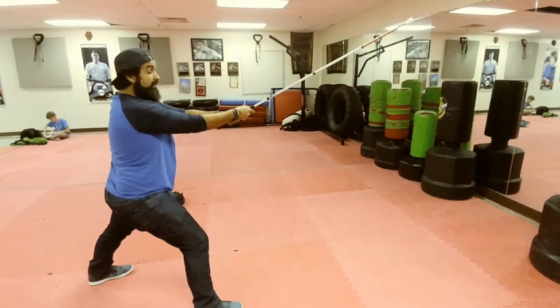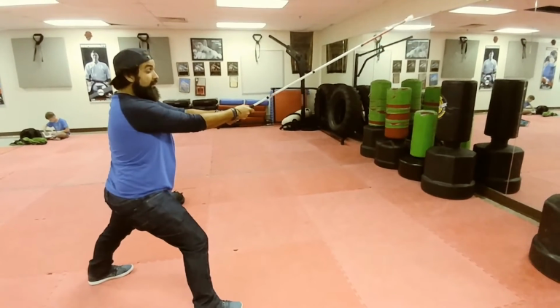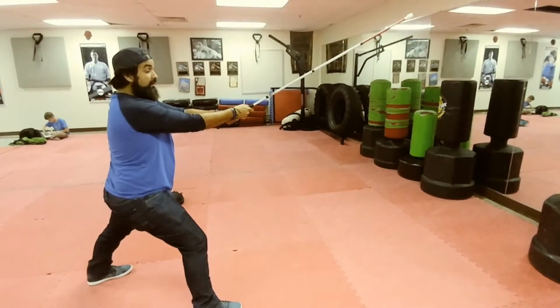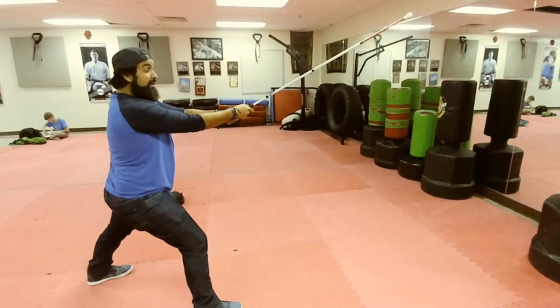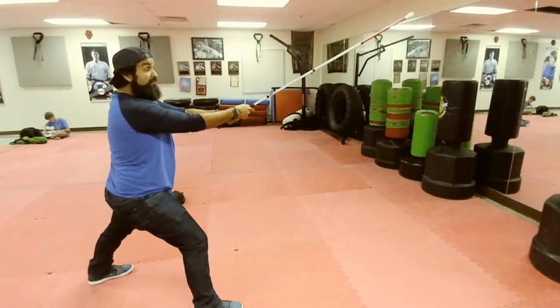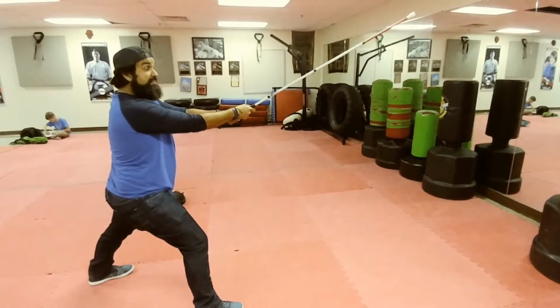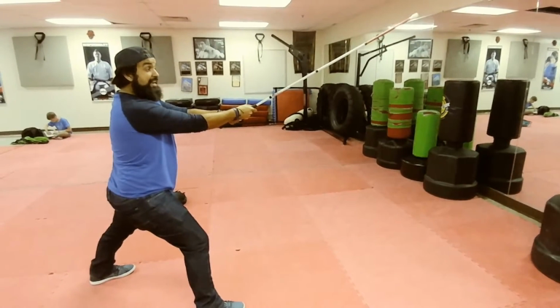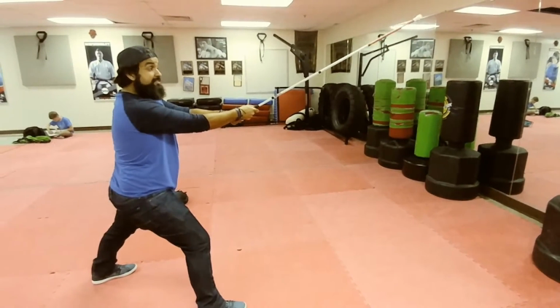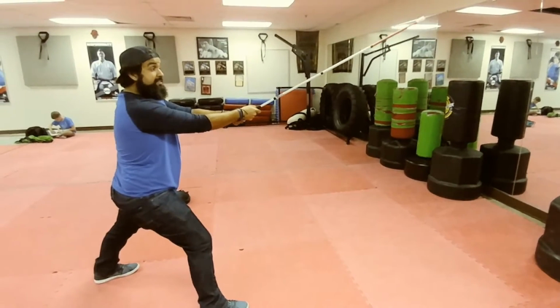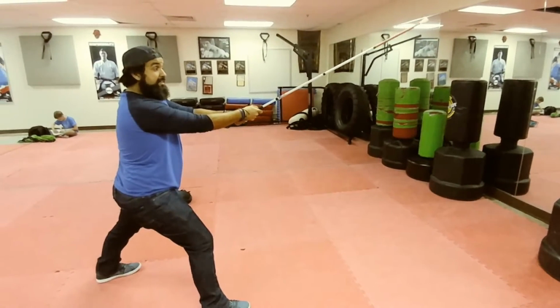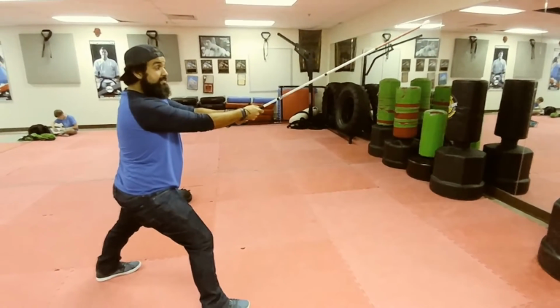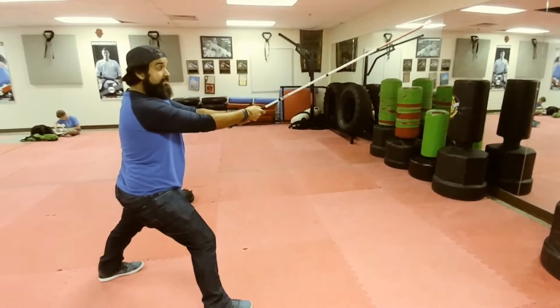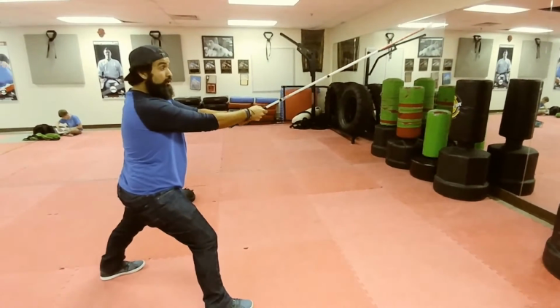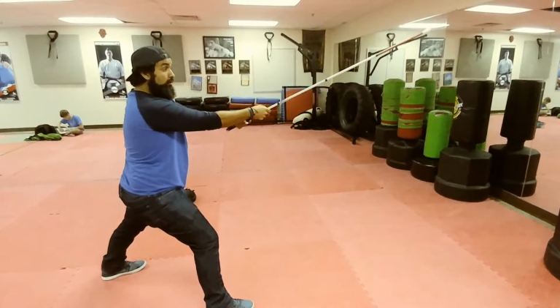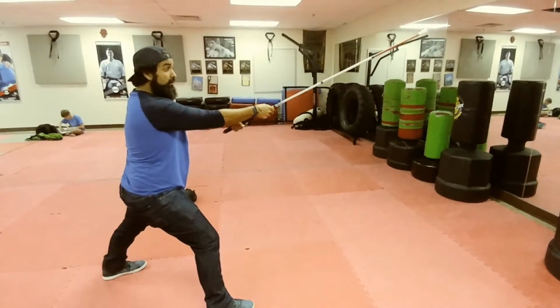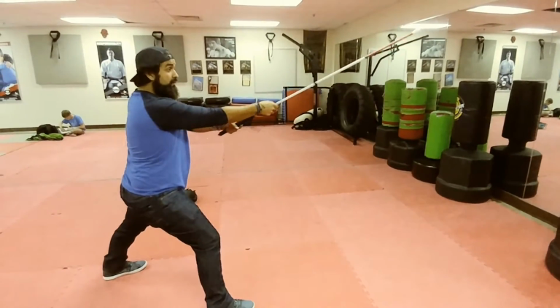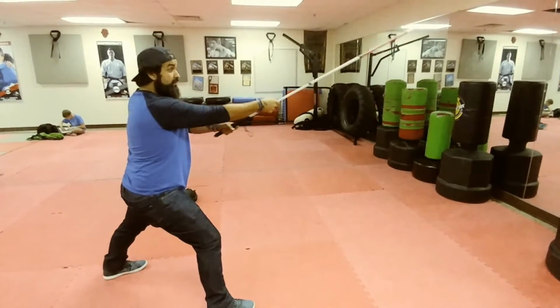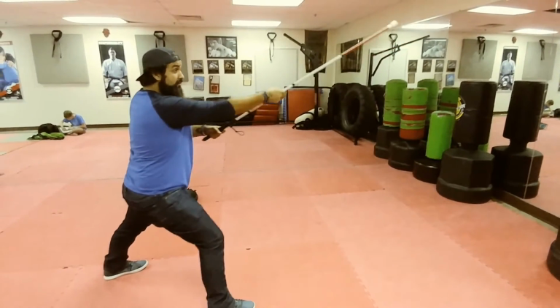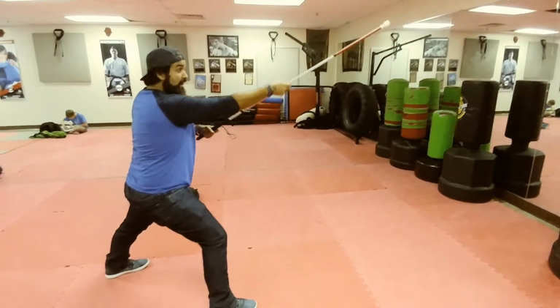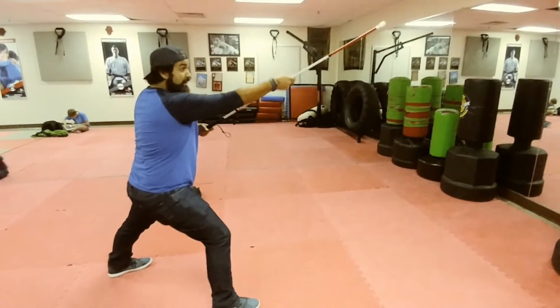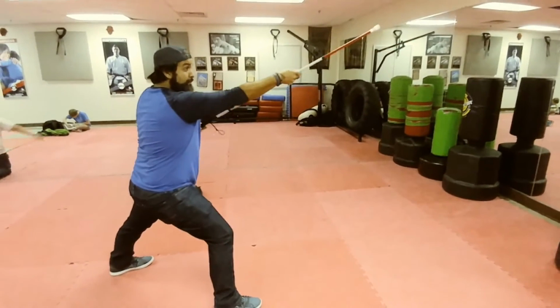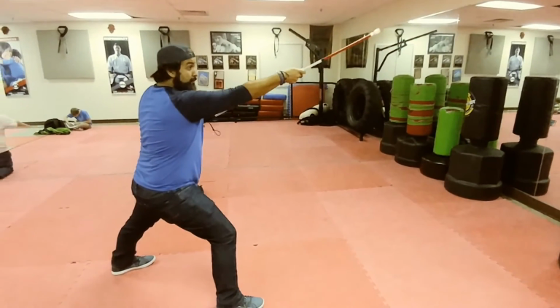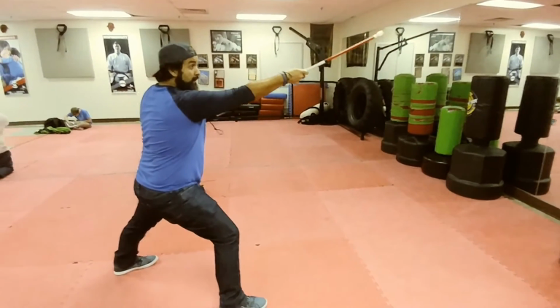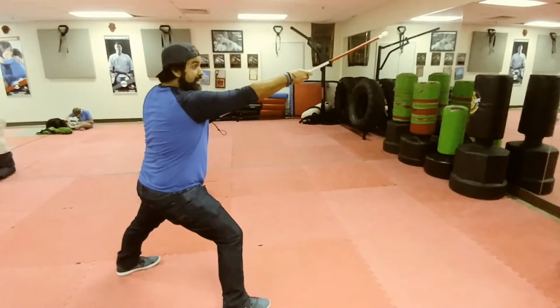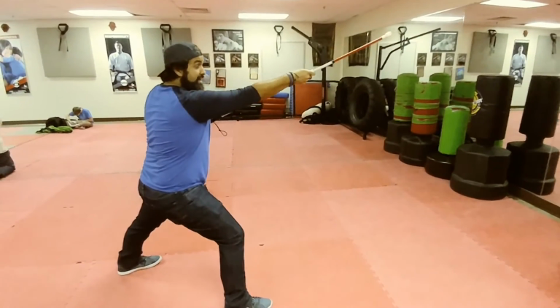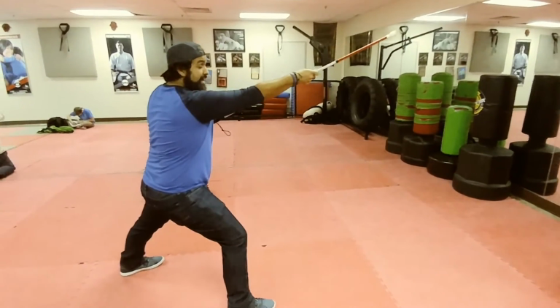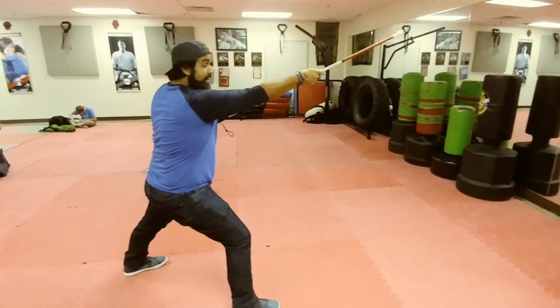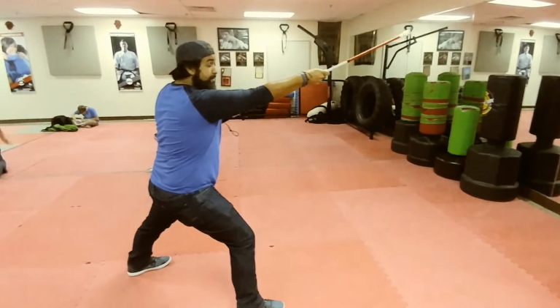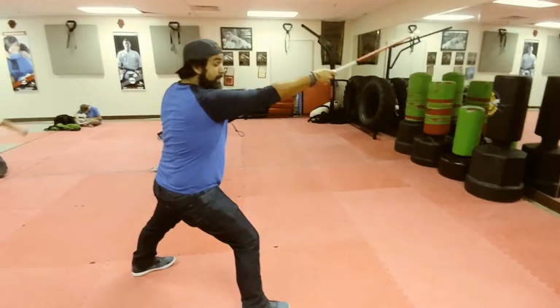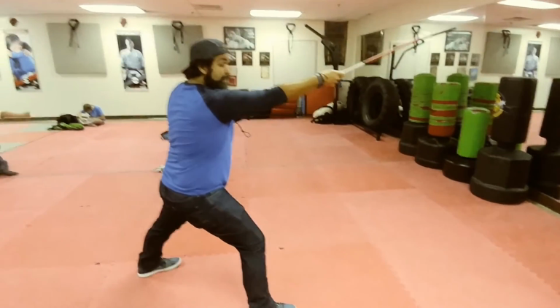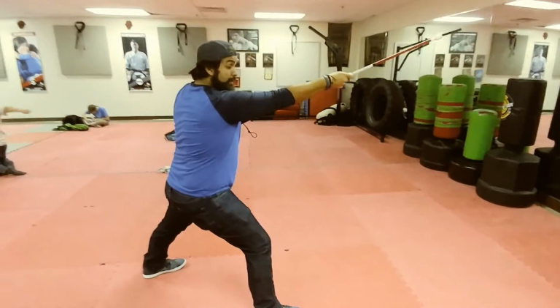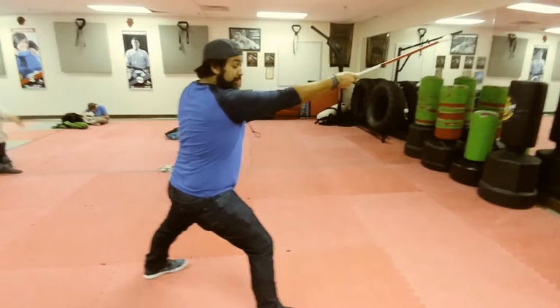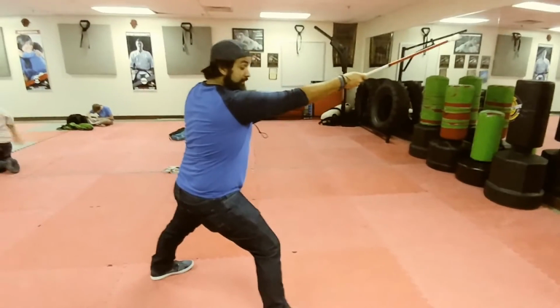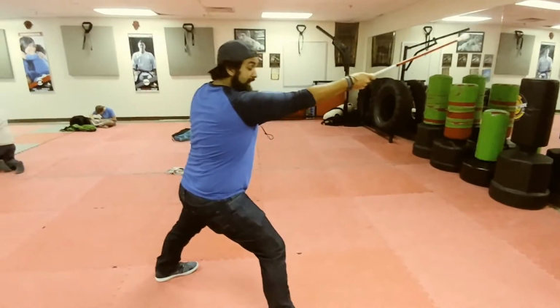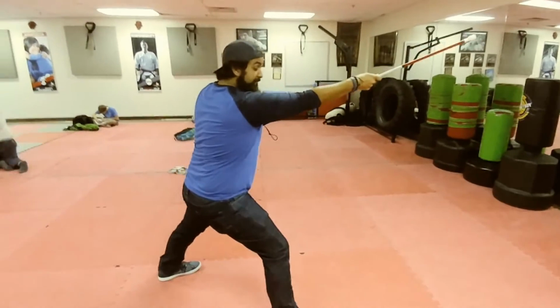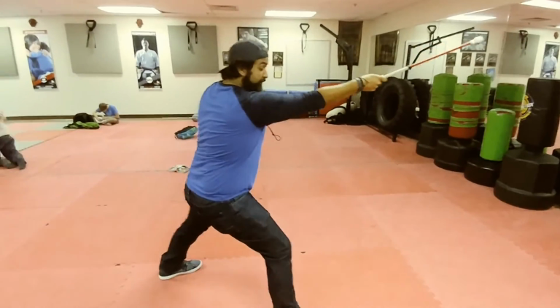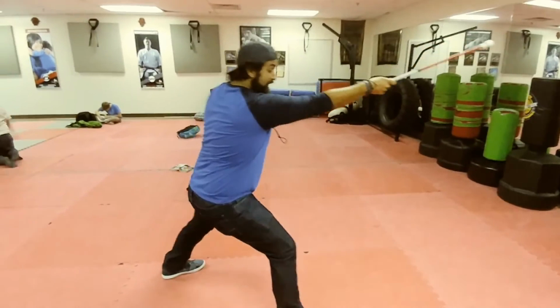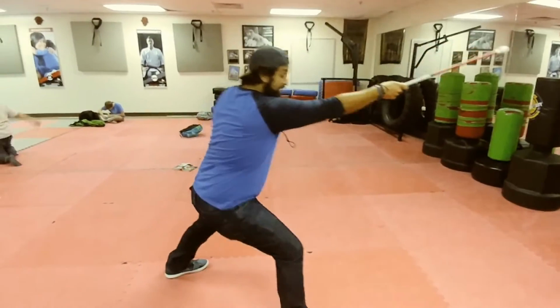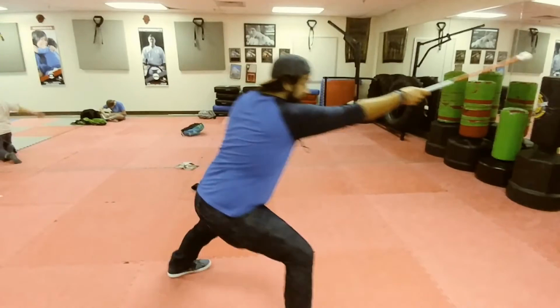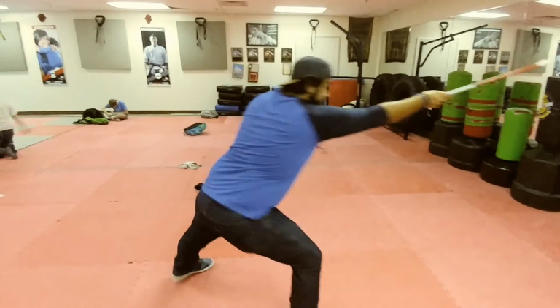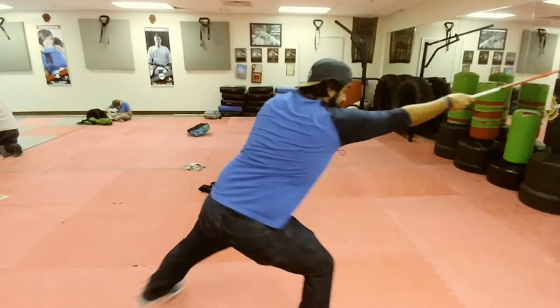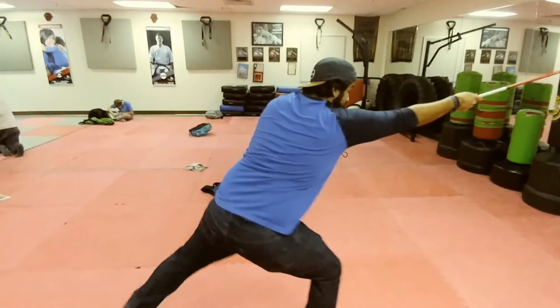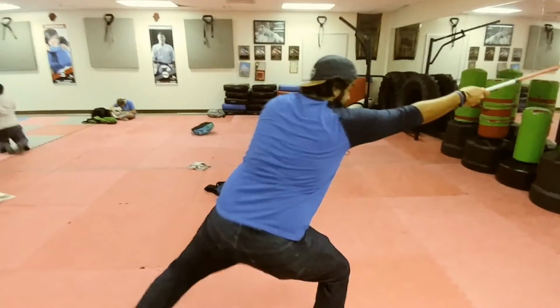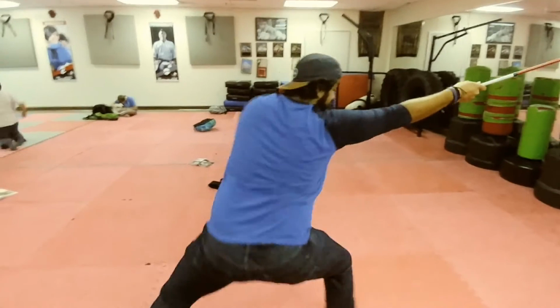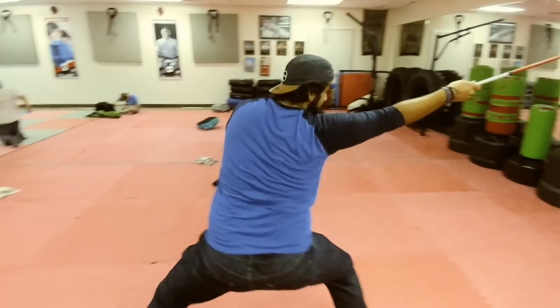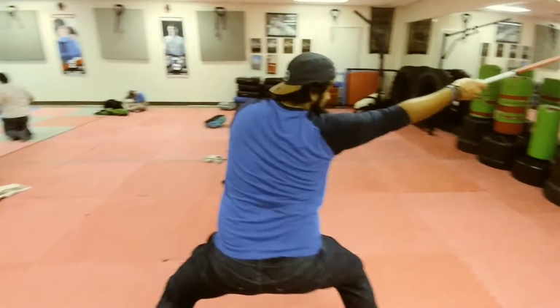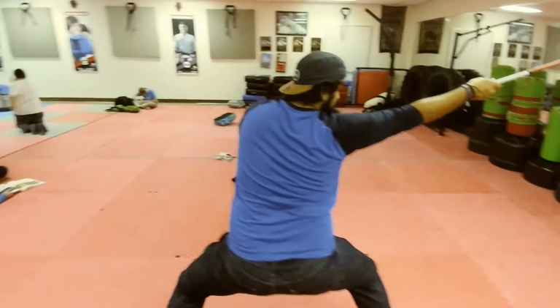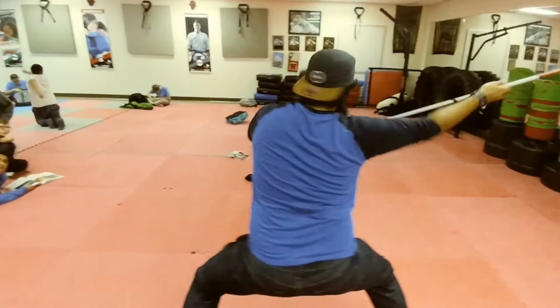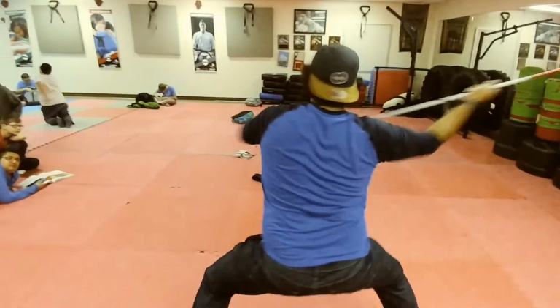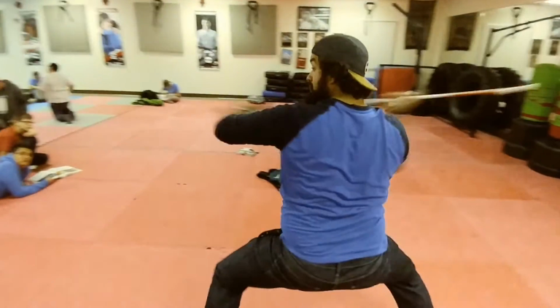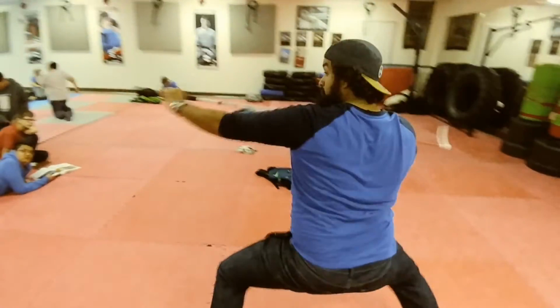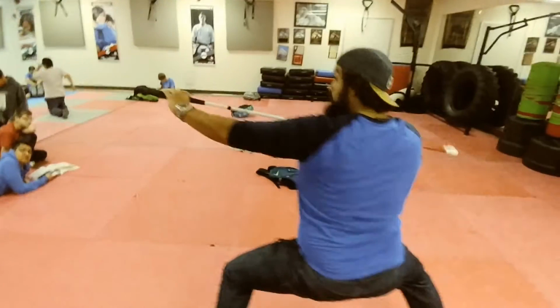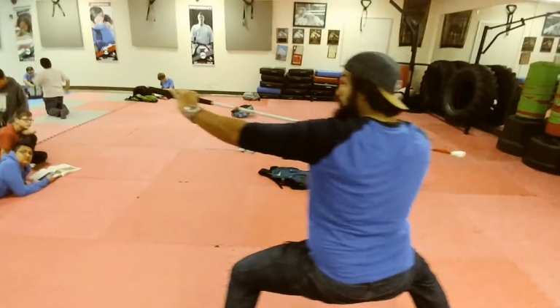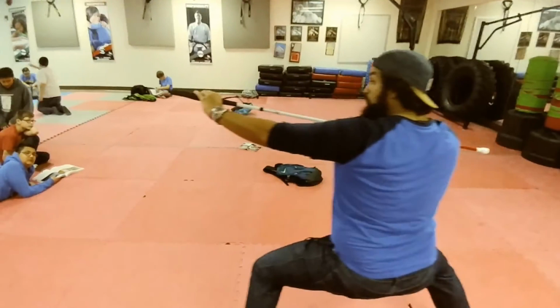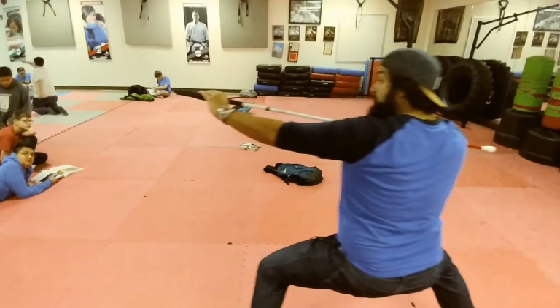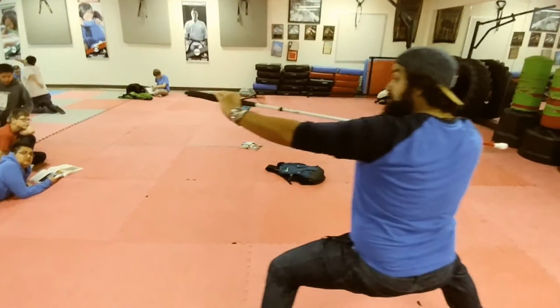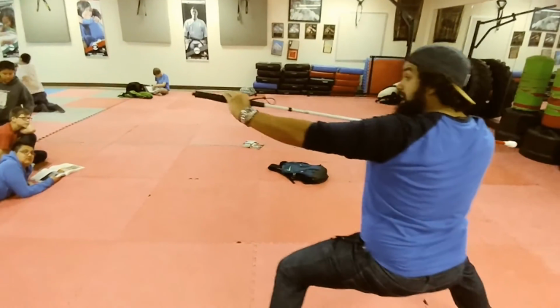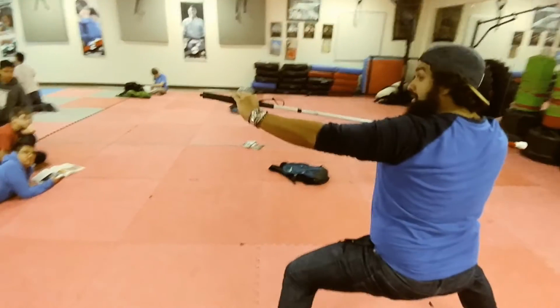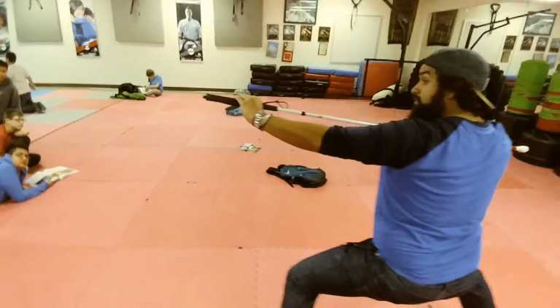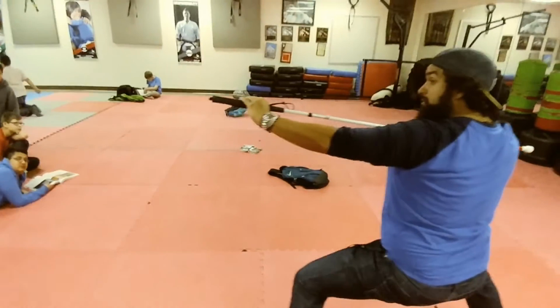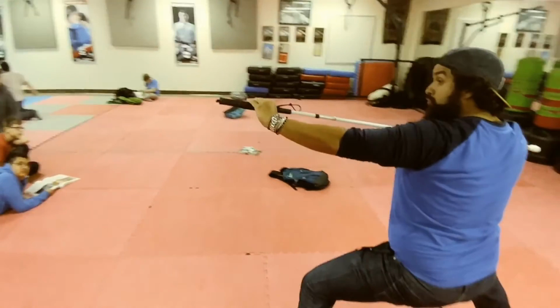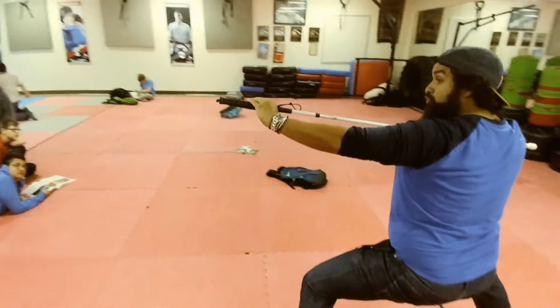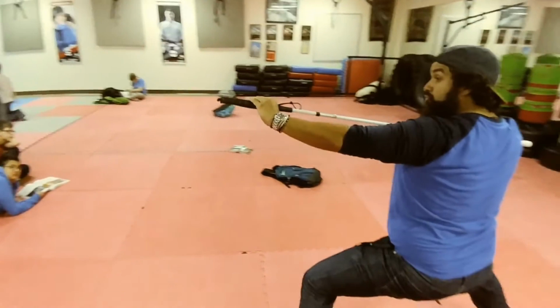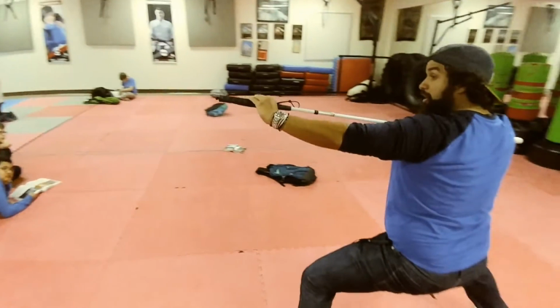Left hand stay still. Slide up your right hand. Left leg steps back. Horse stance. Strike.